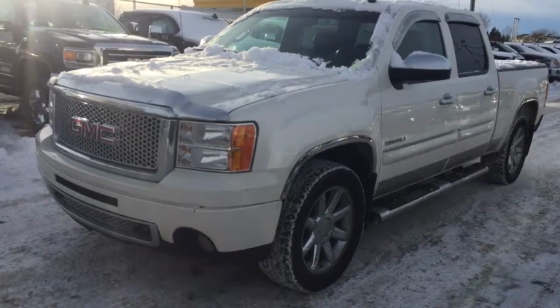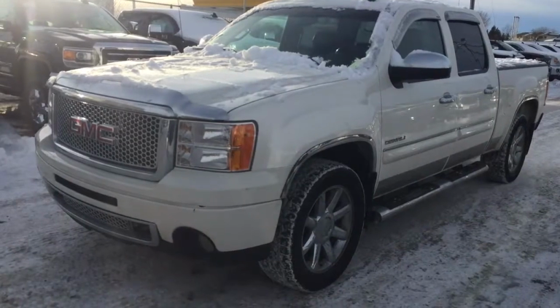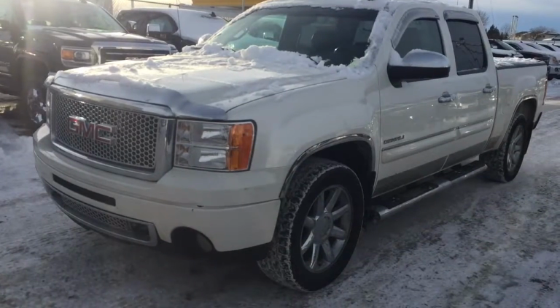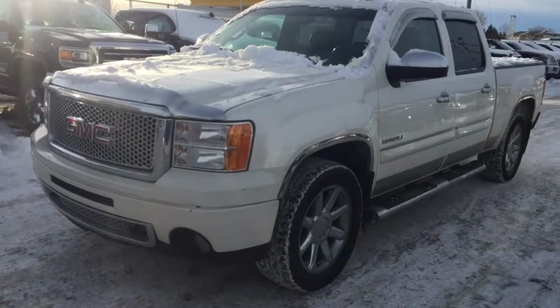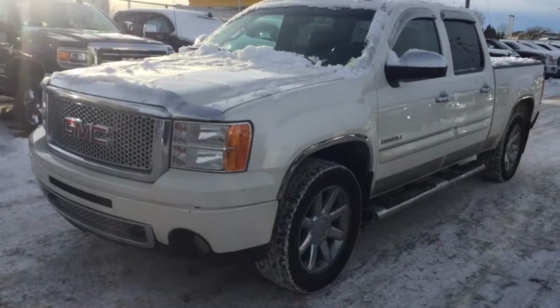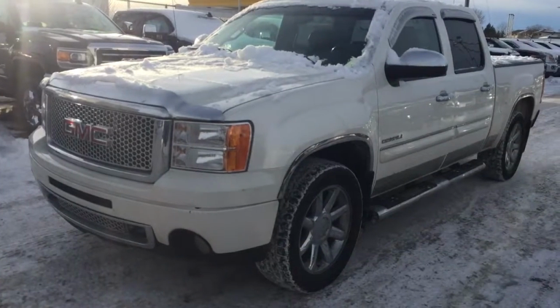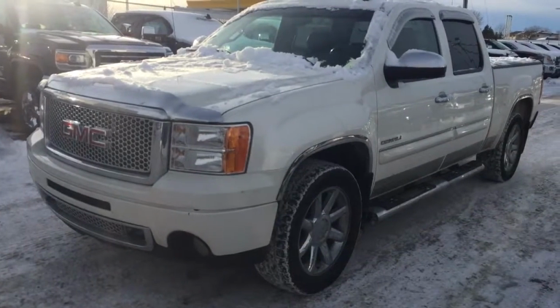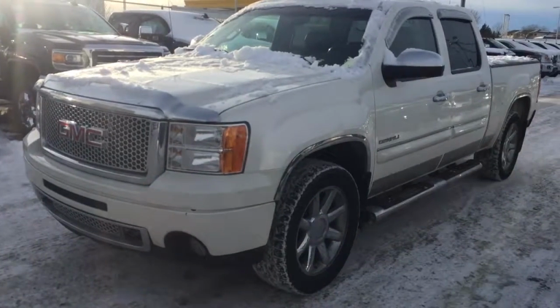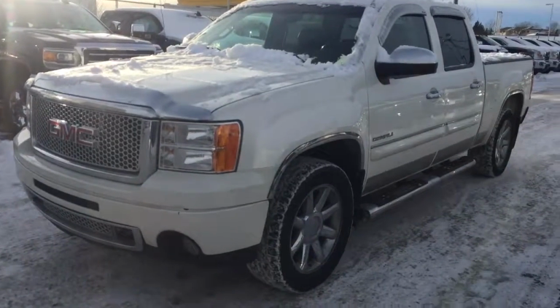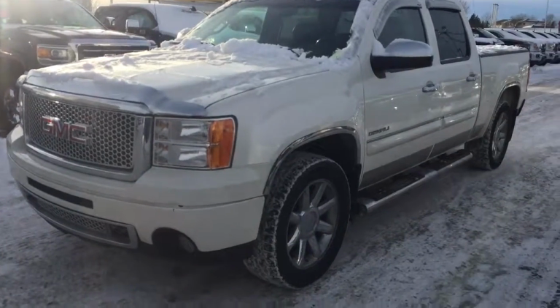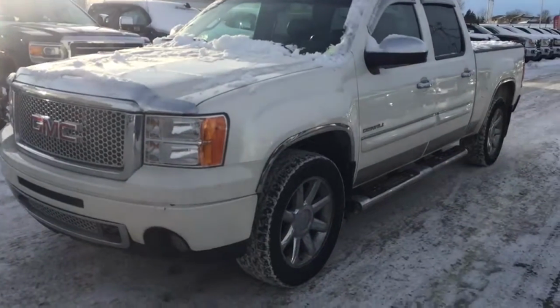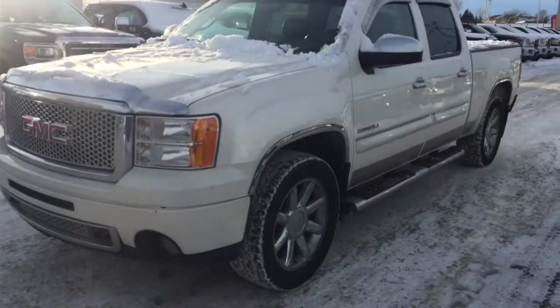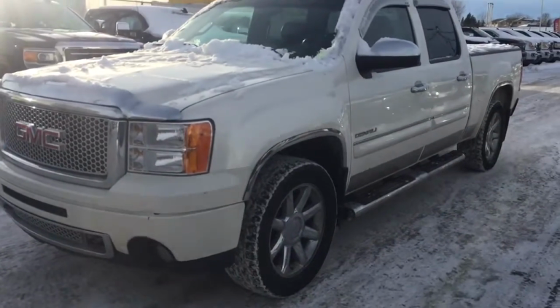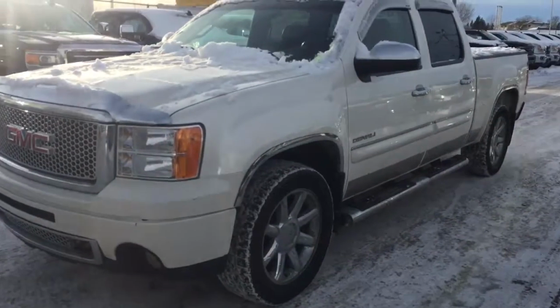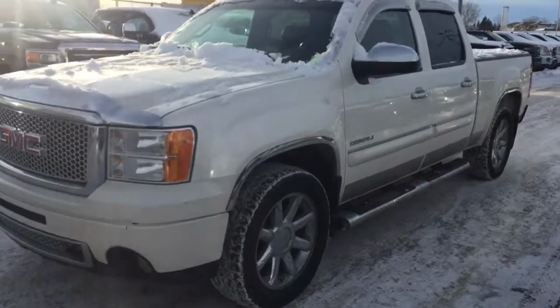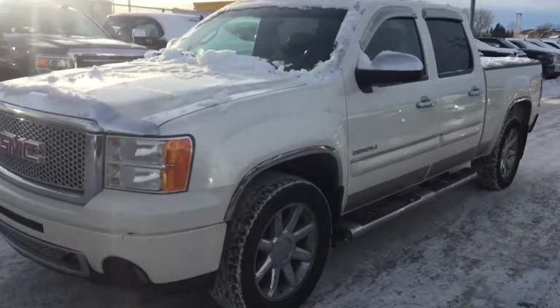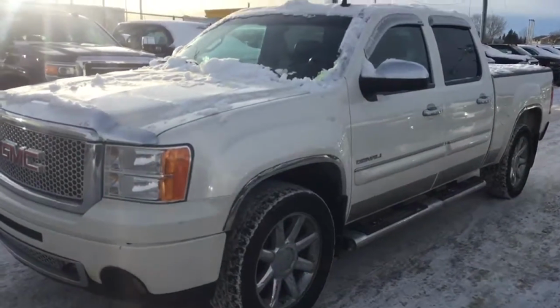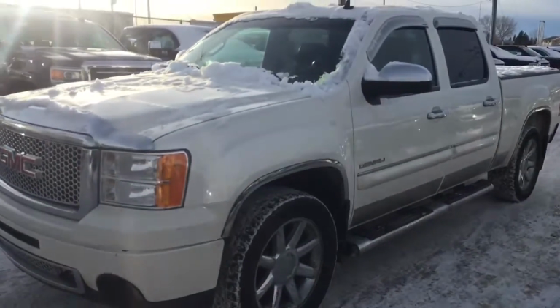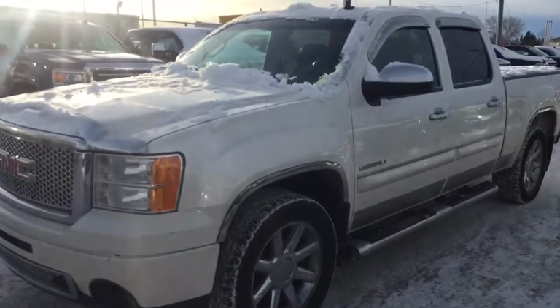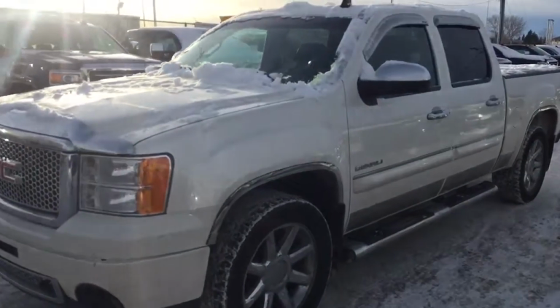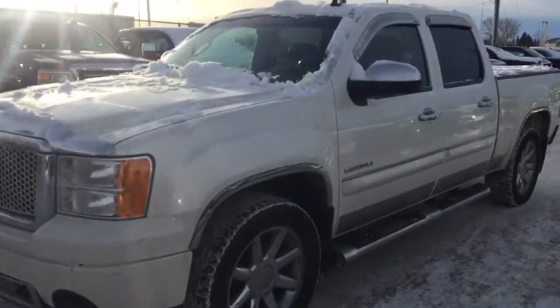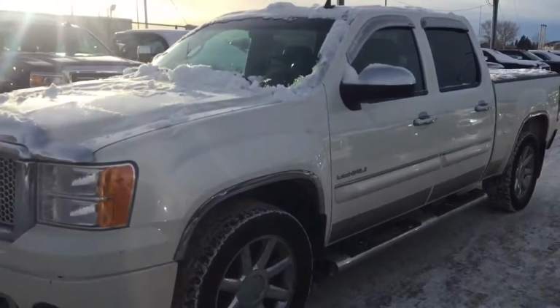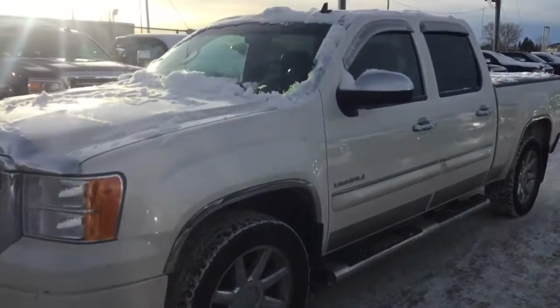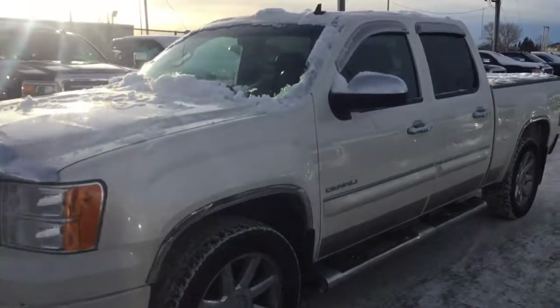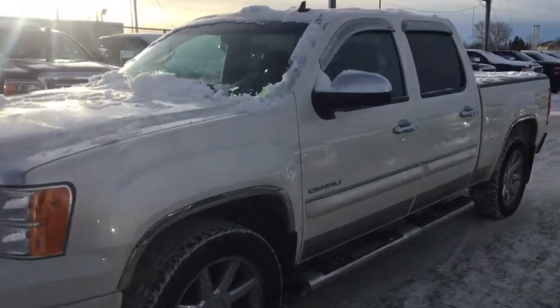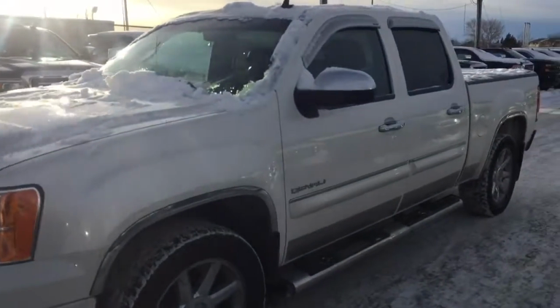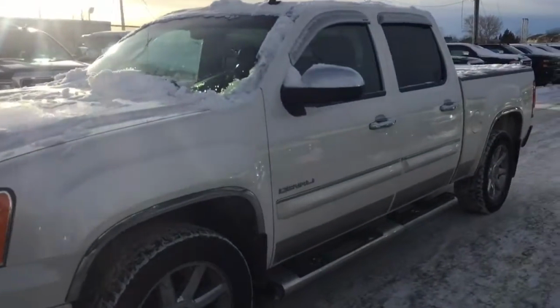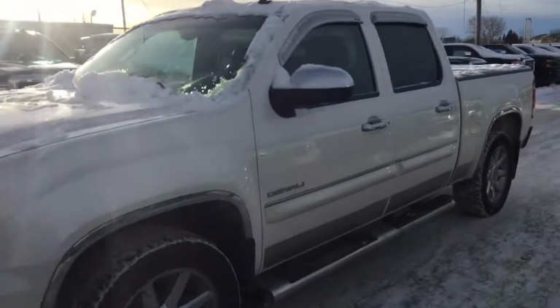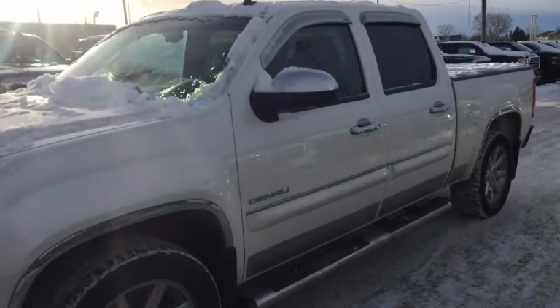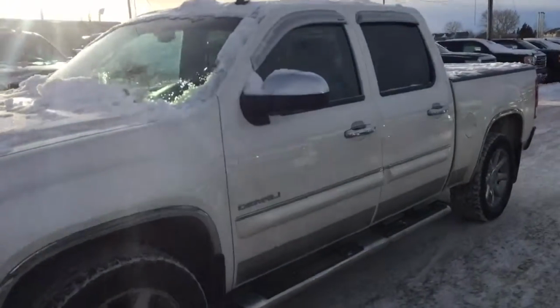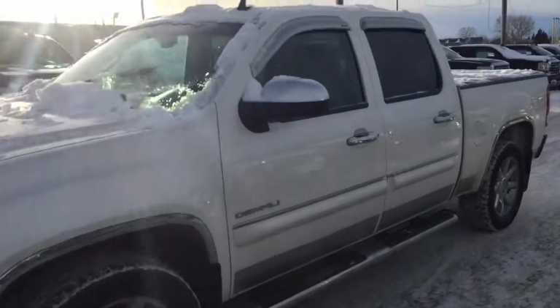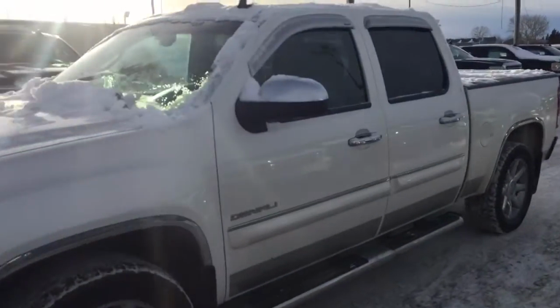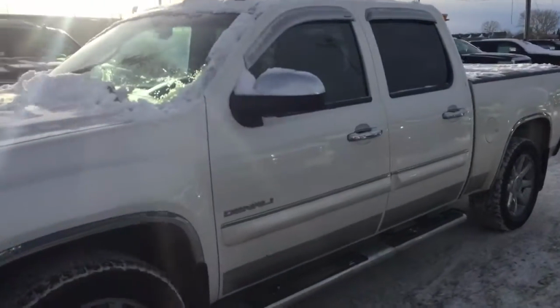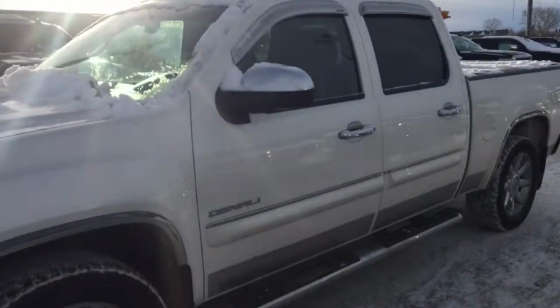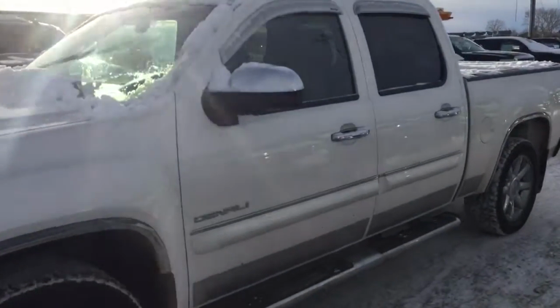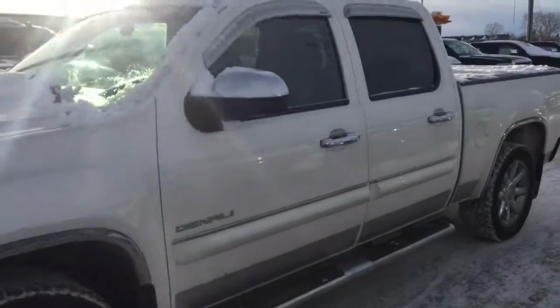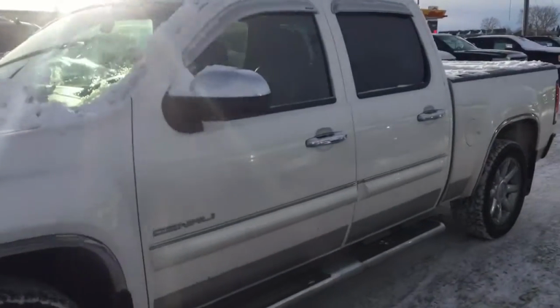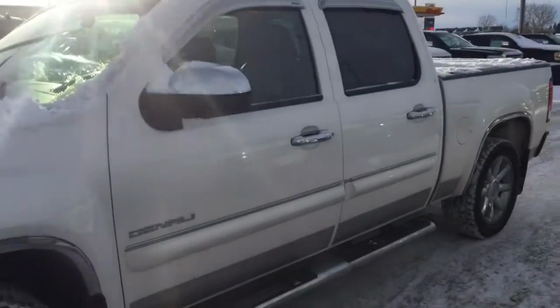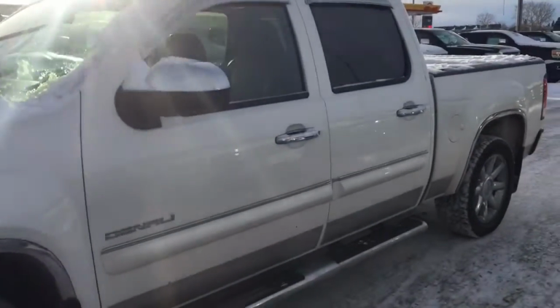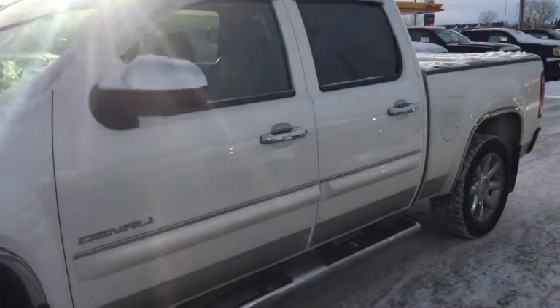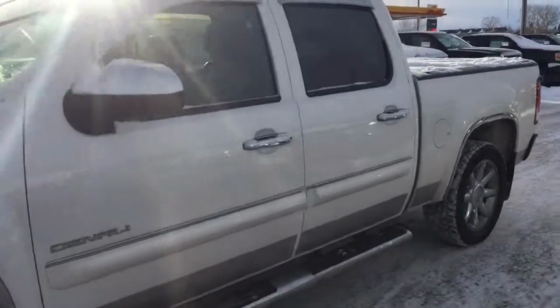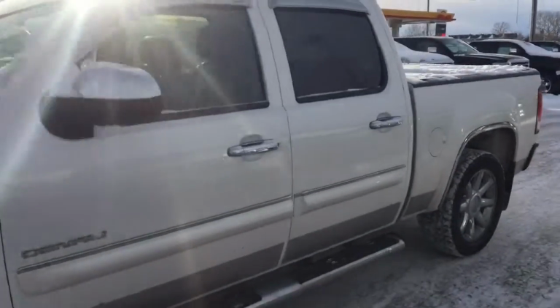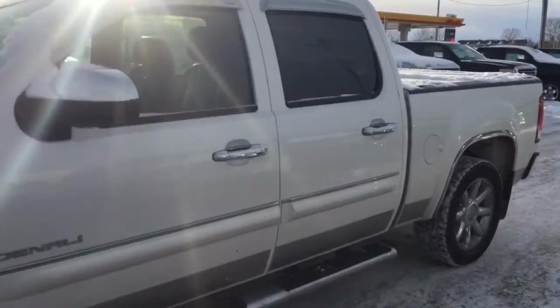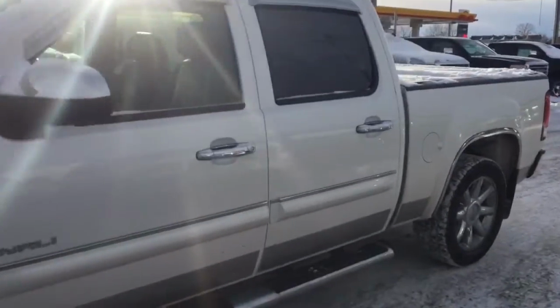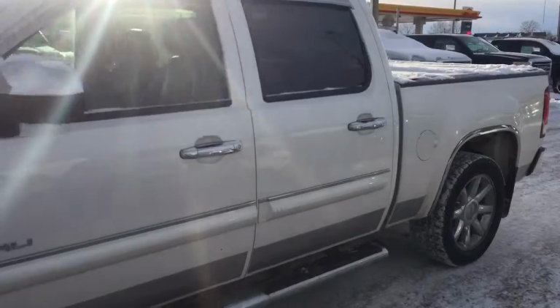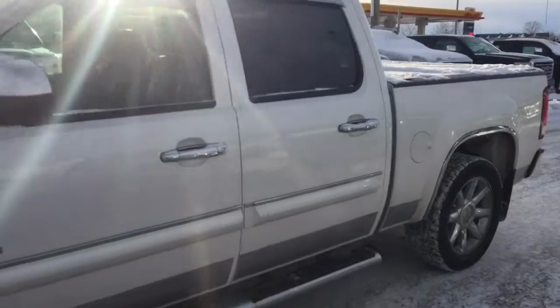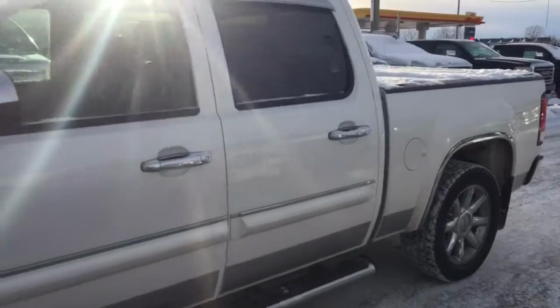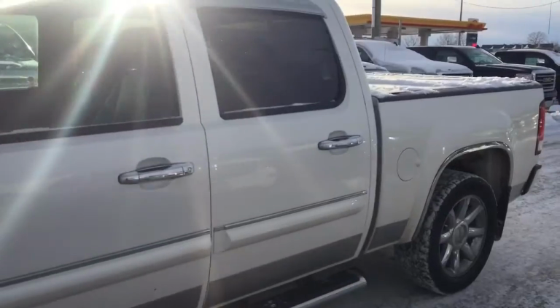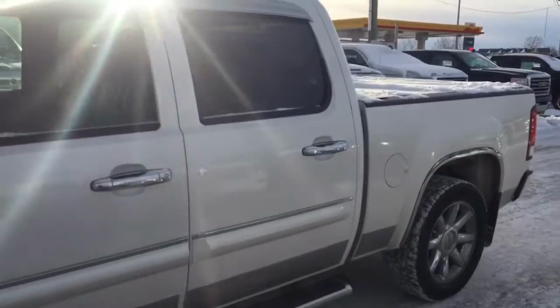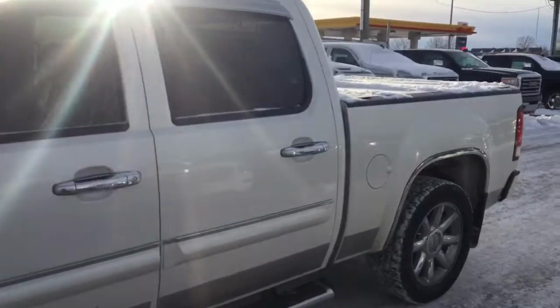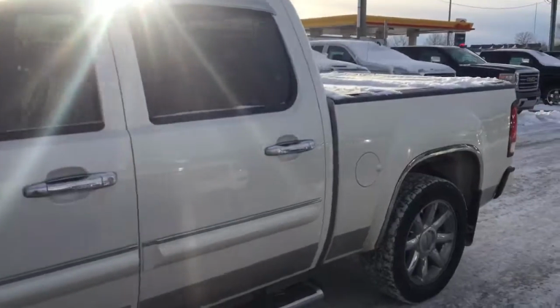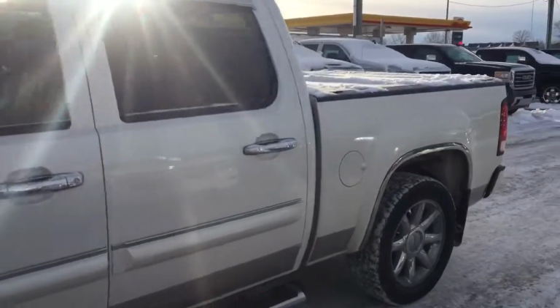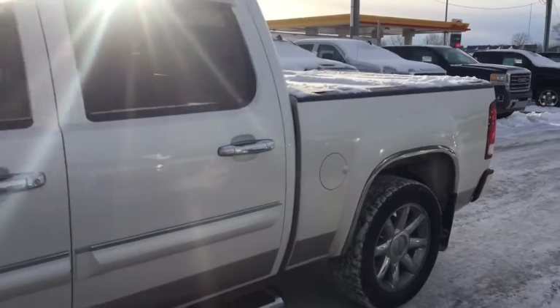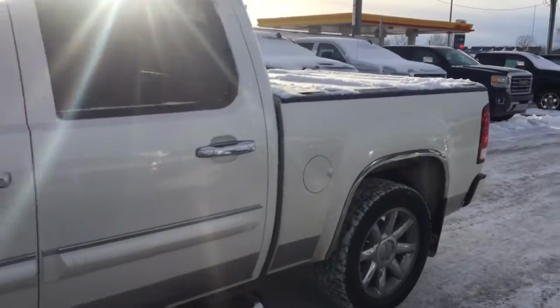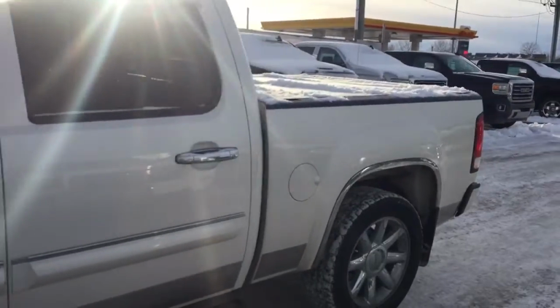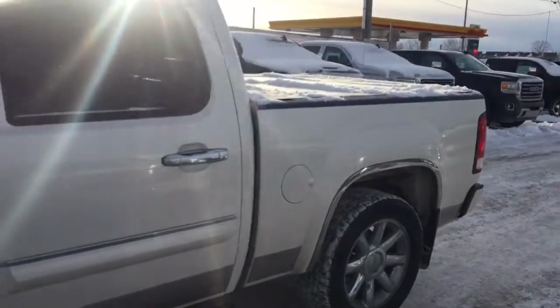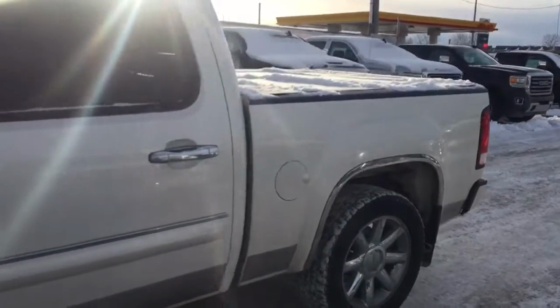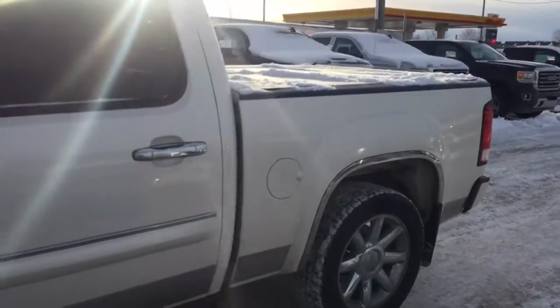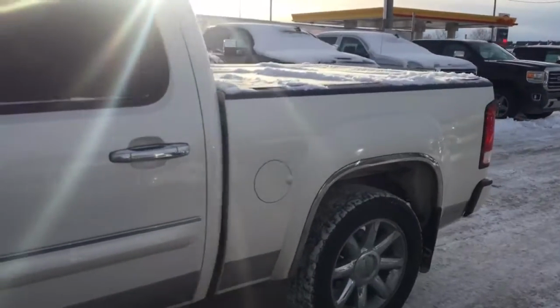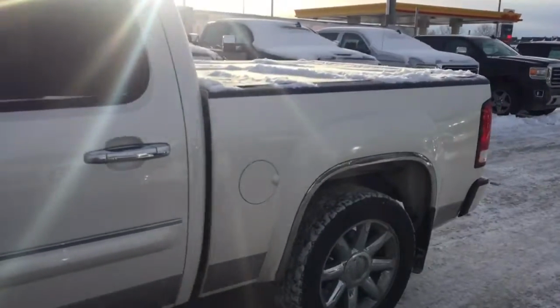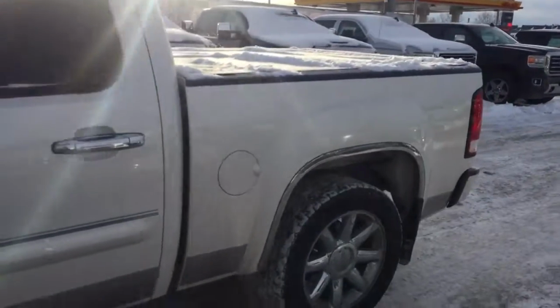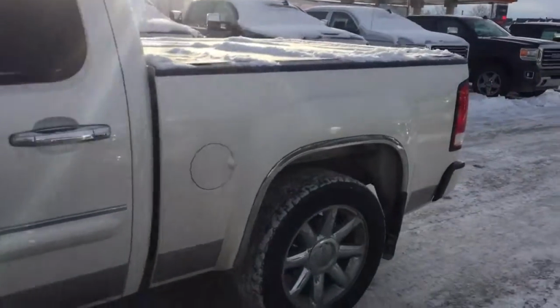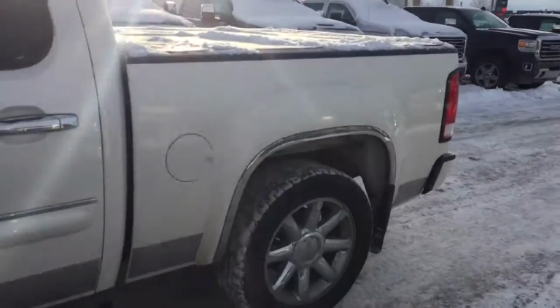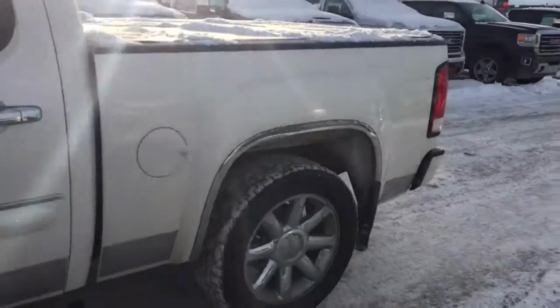Welcome to Davis Chevrolet. This is a pre-owned 2011 GMC Sierra Denali edition in the color white.